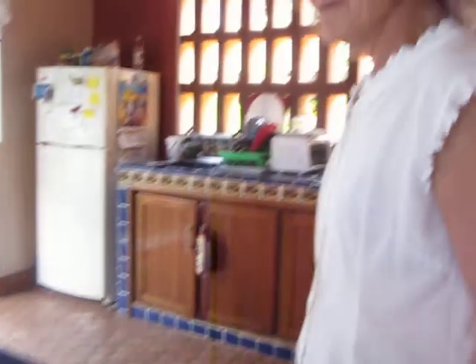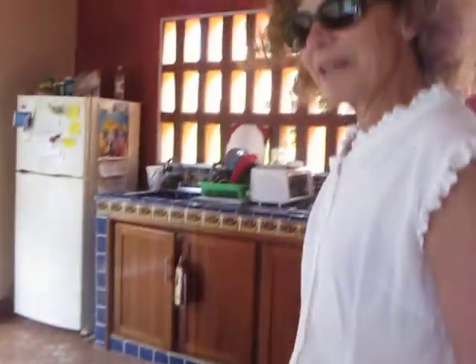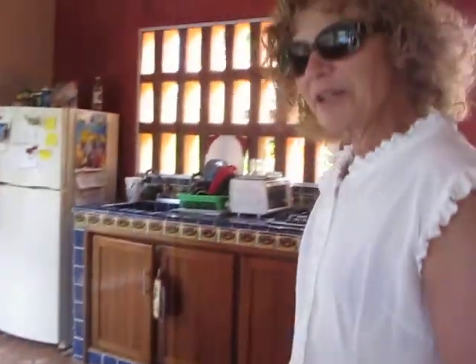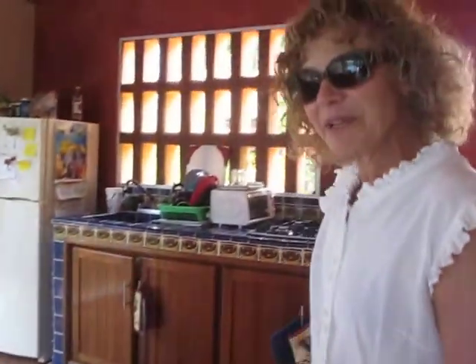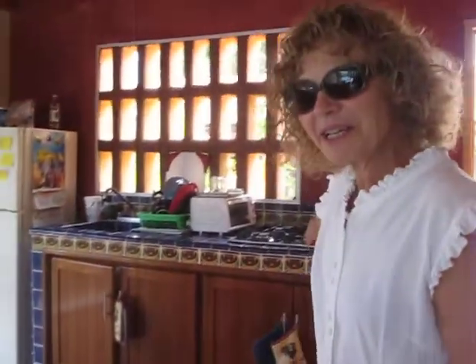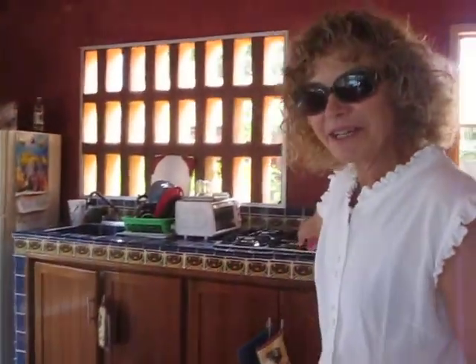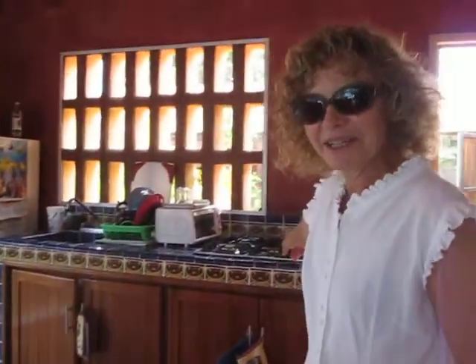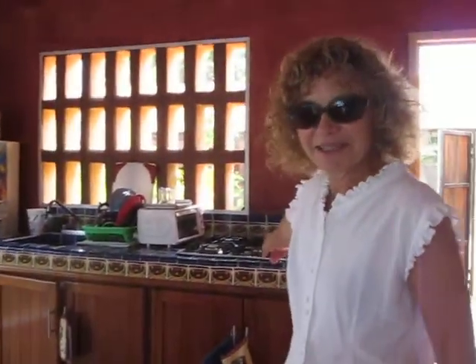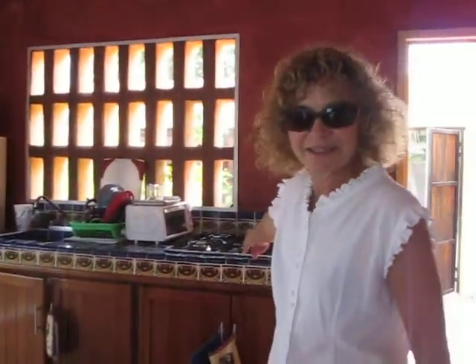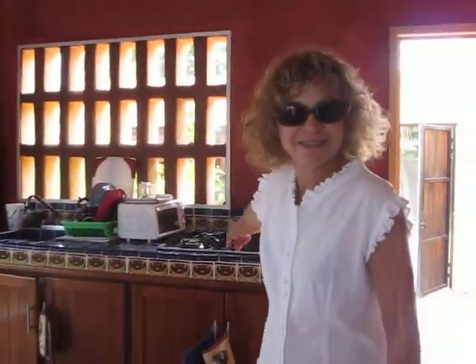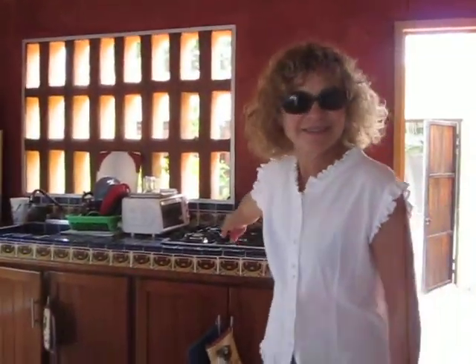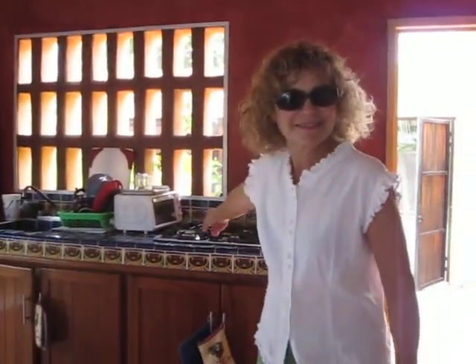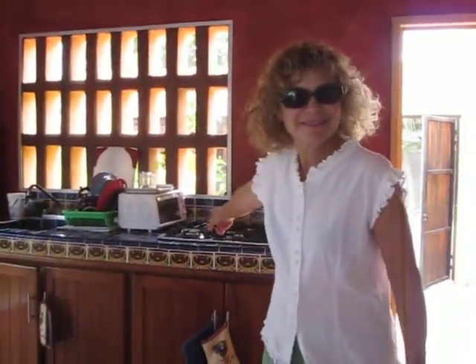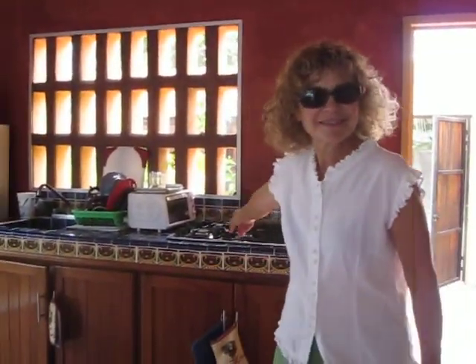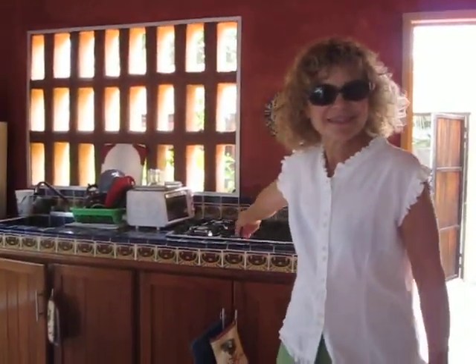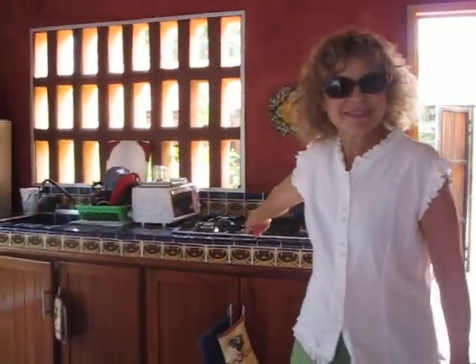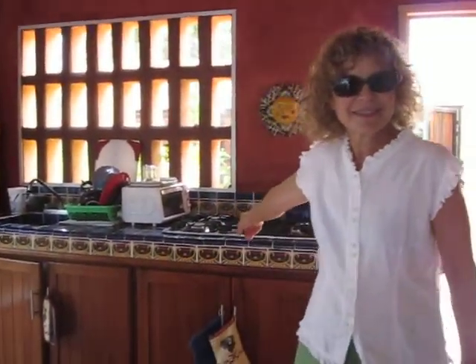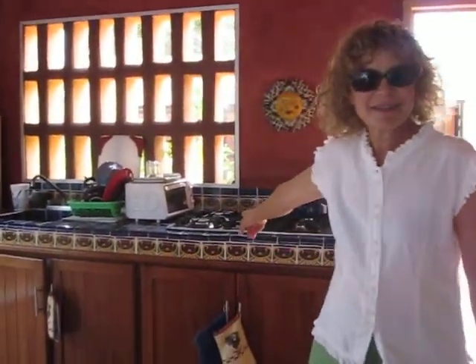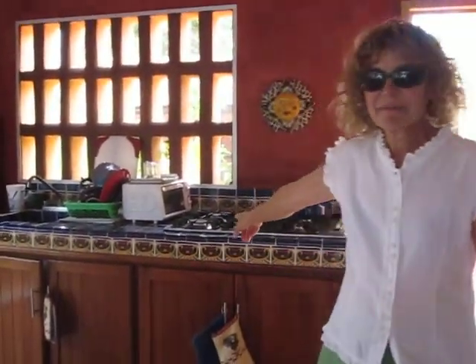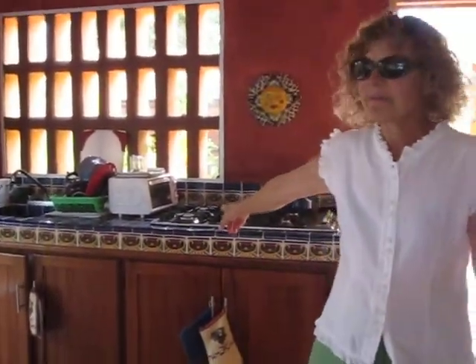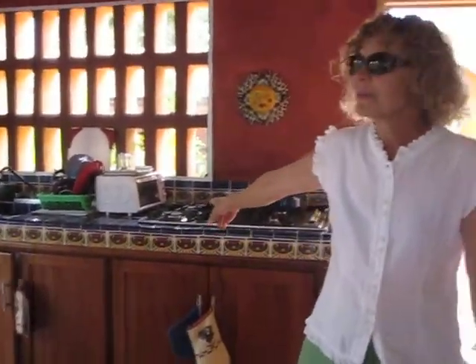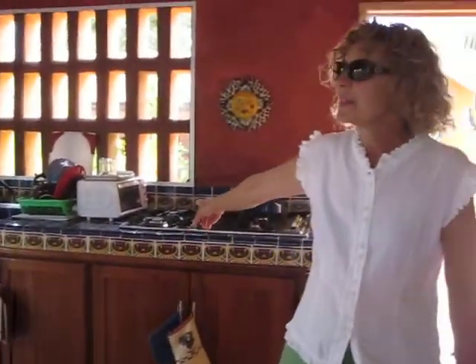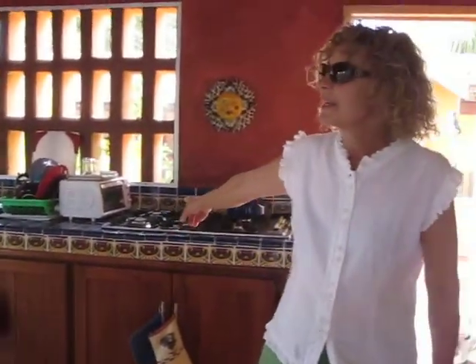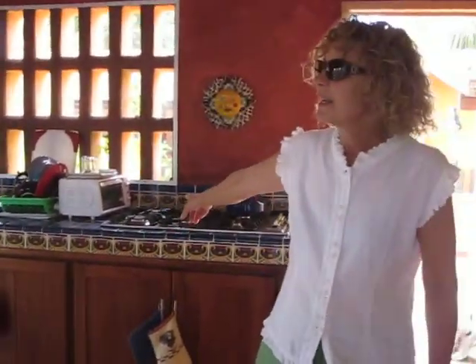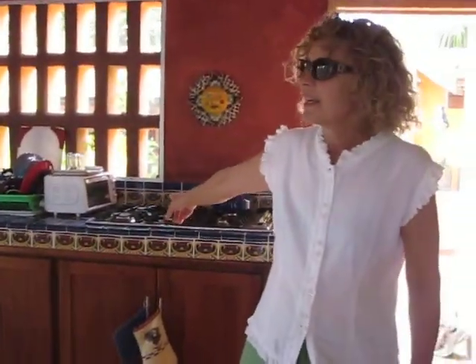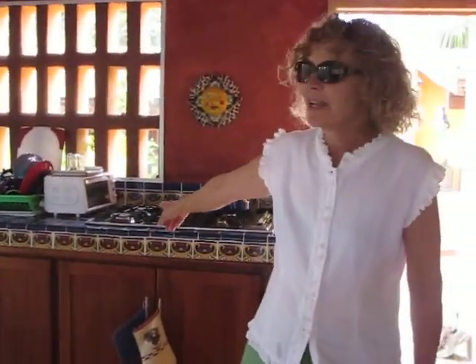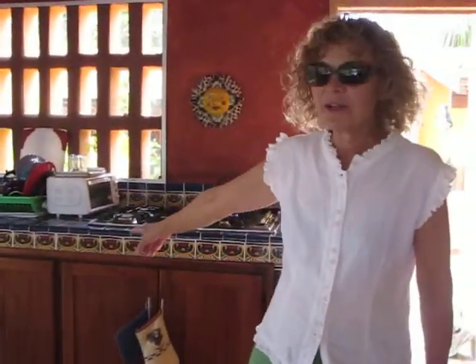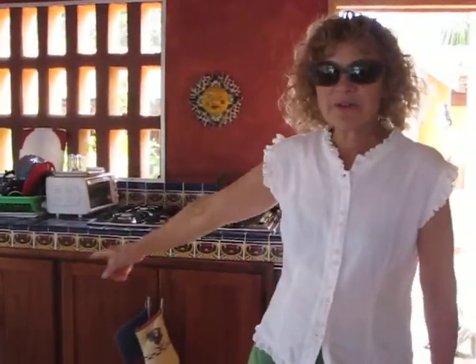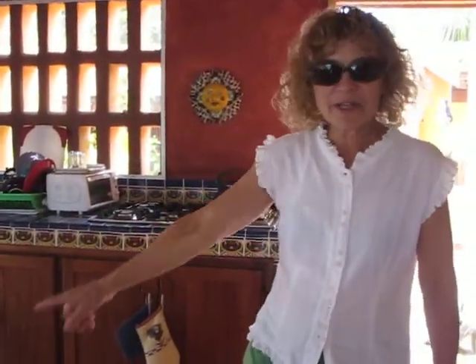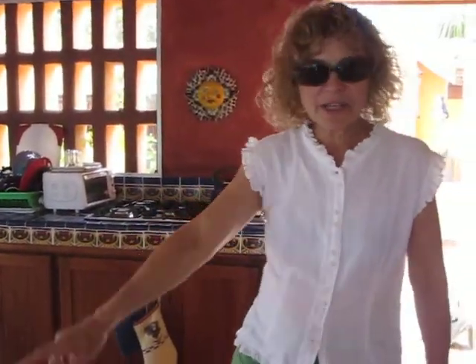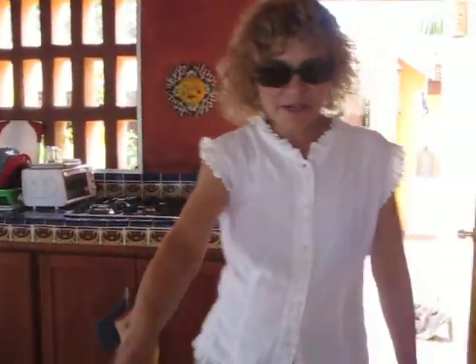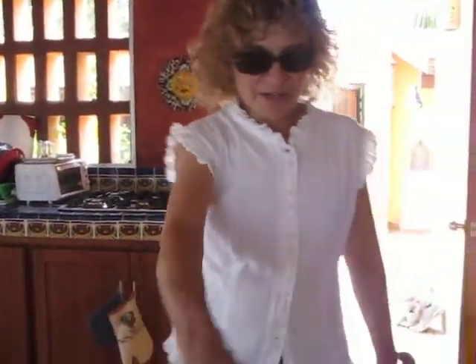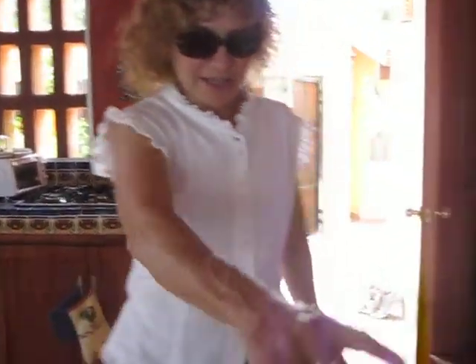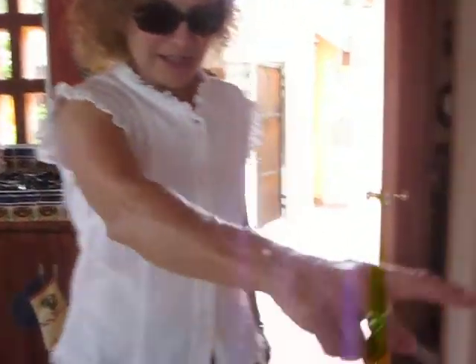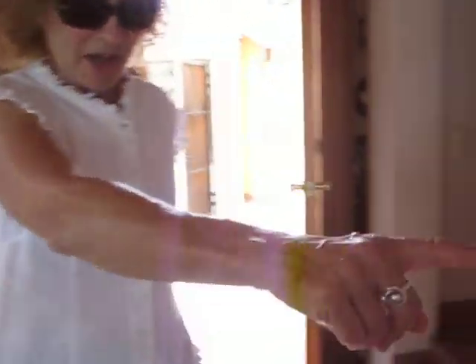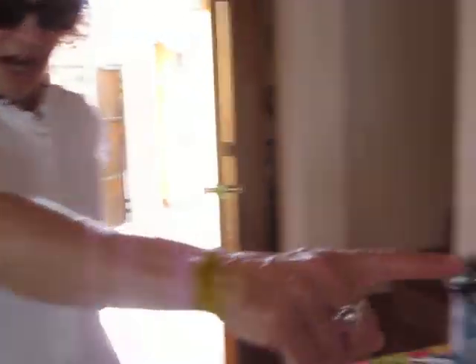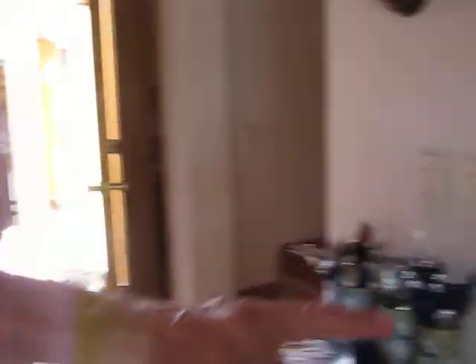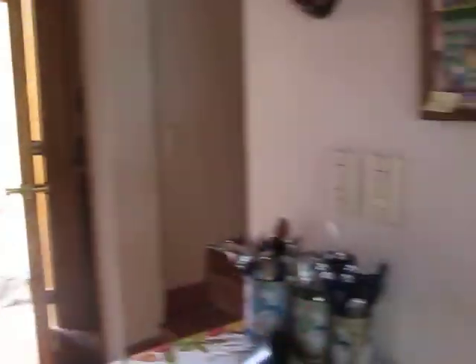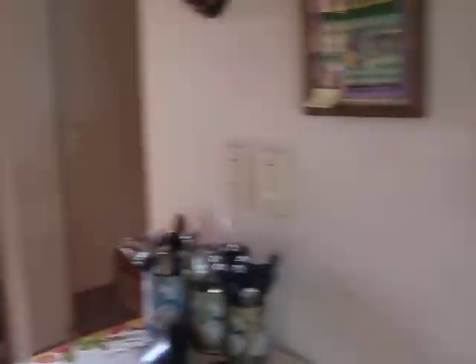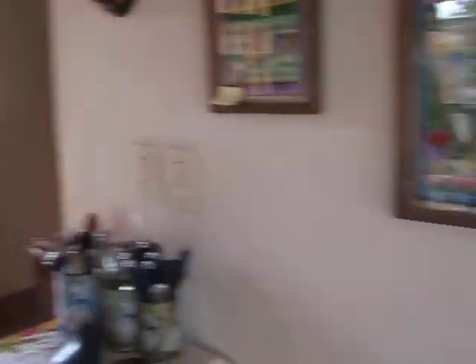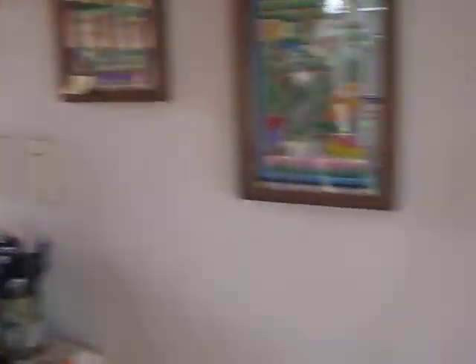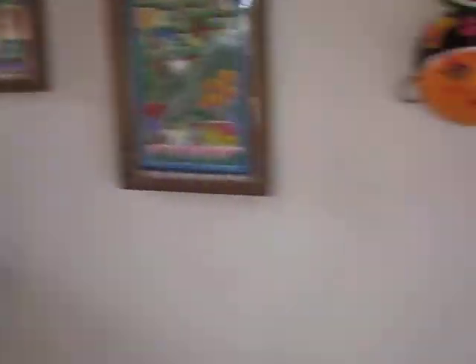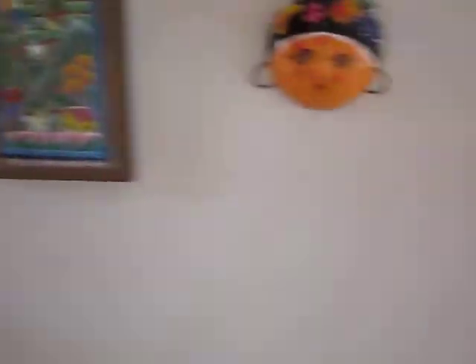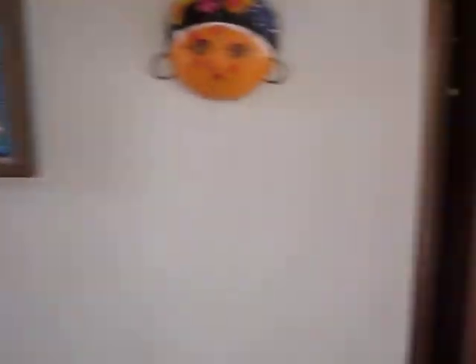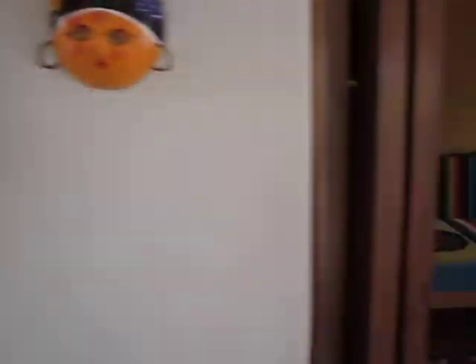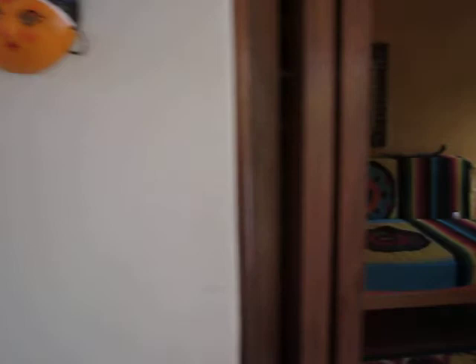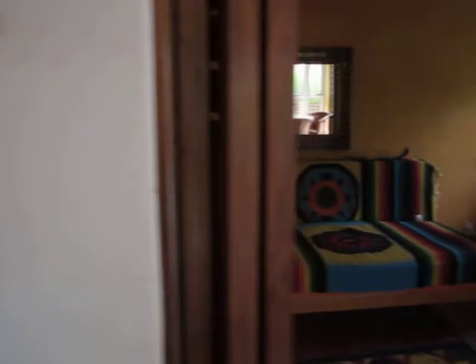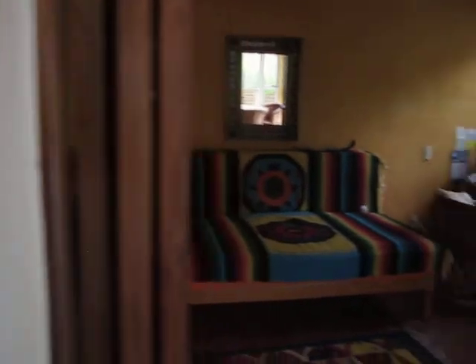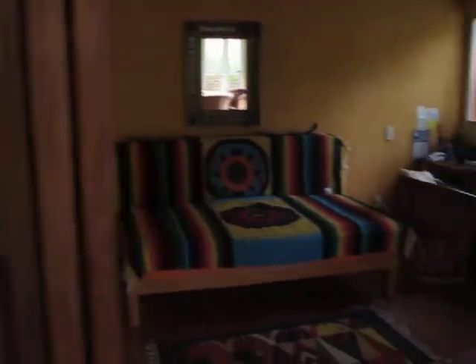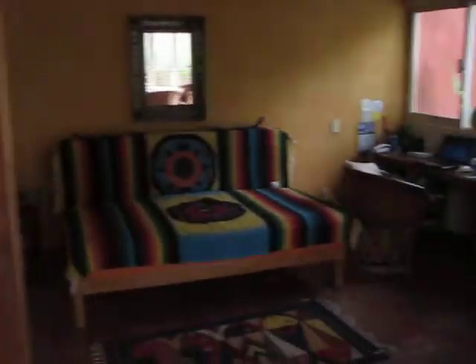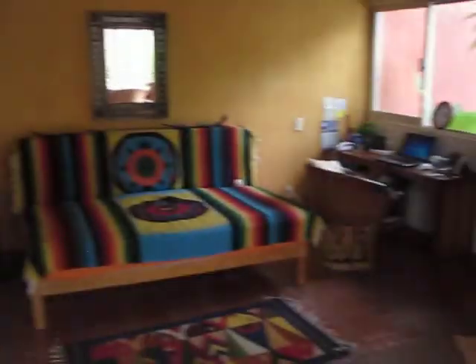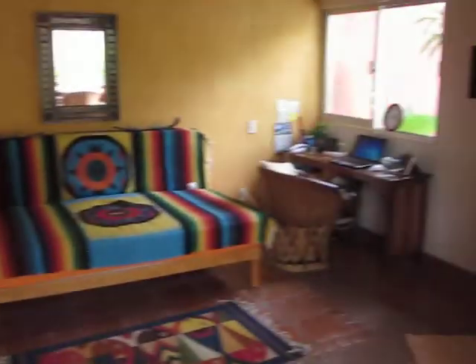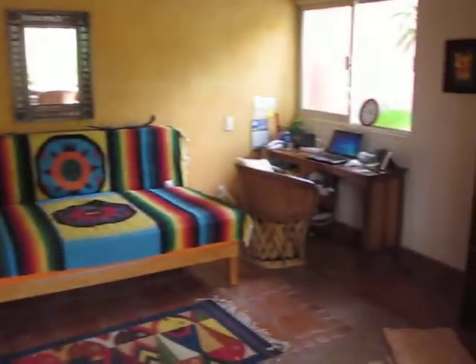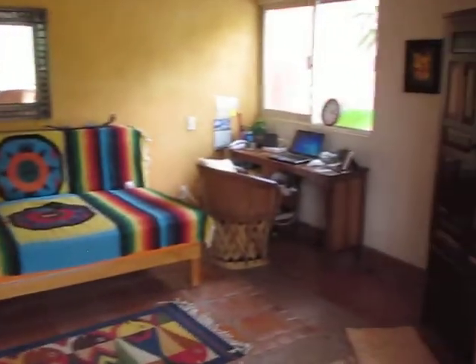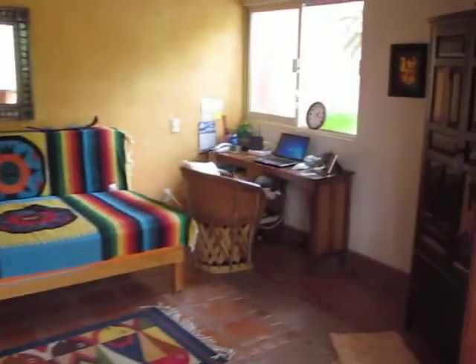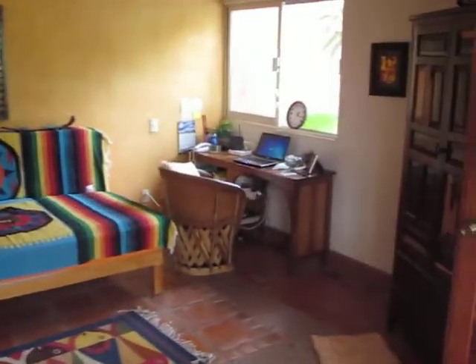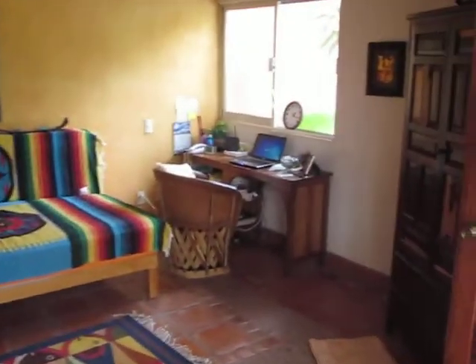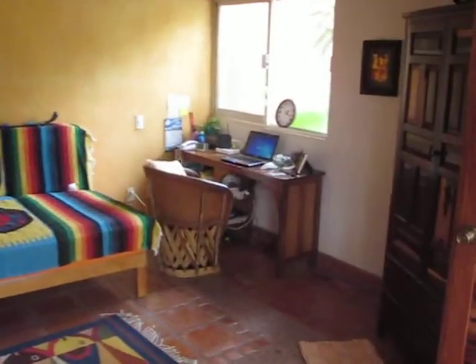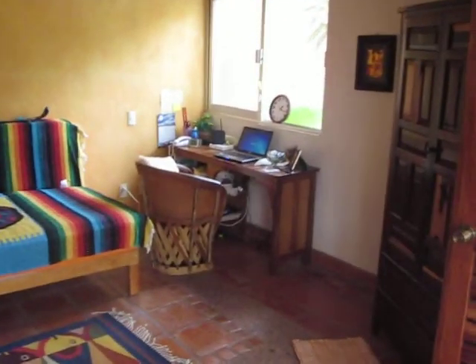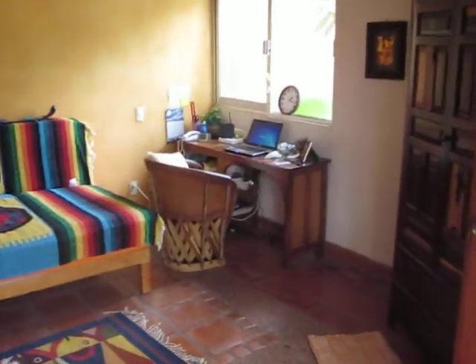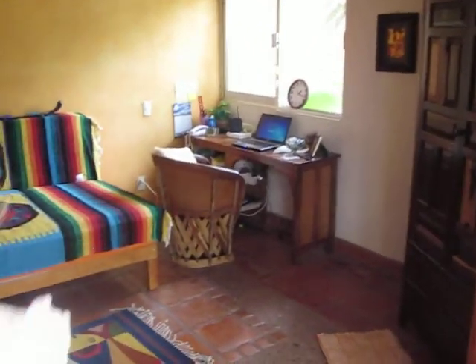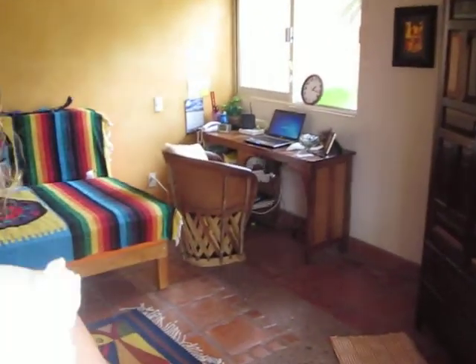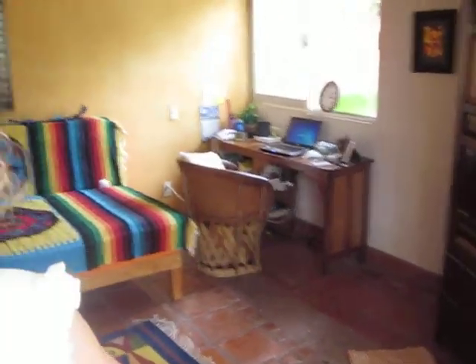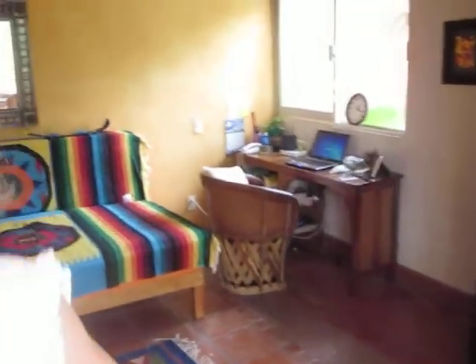This is where I cook, right over here. And over here is the office for Grandpa, so he can do his work.